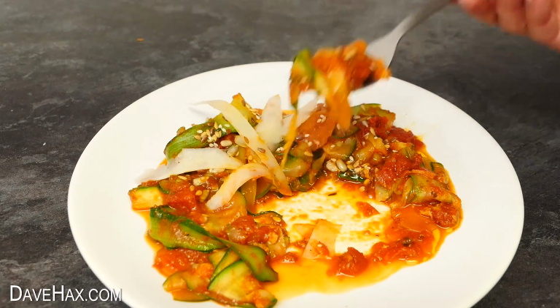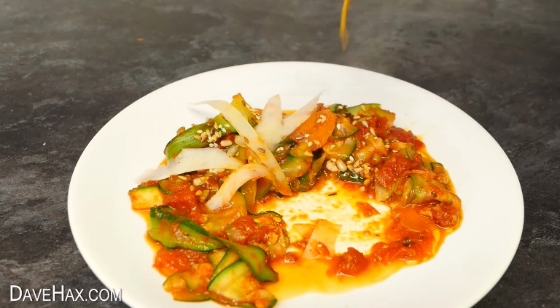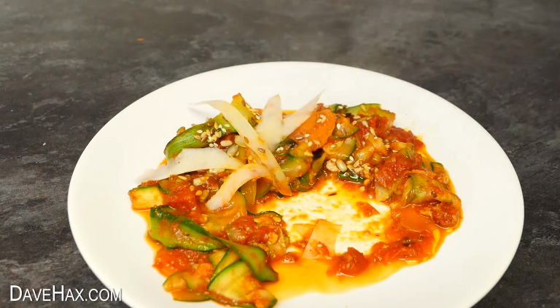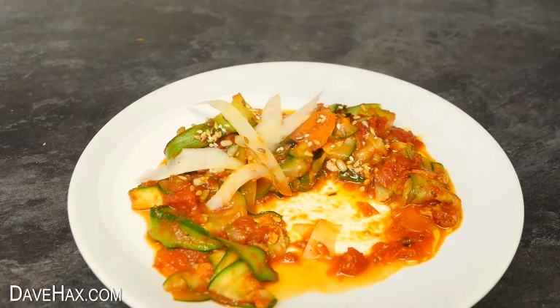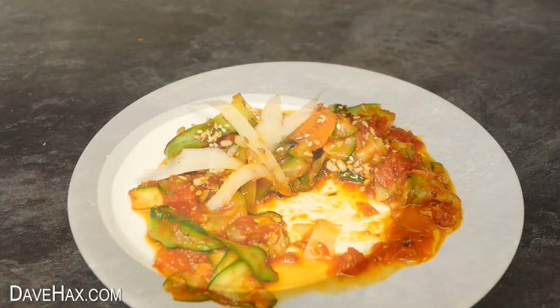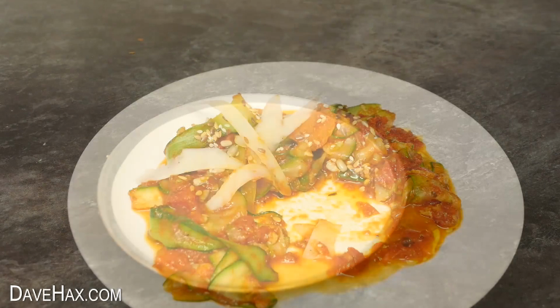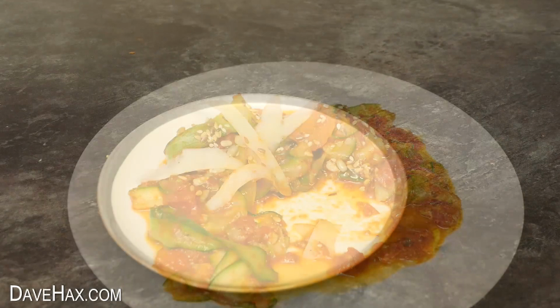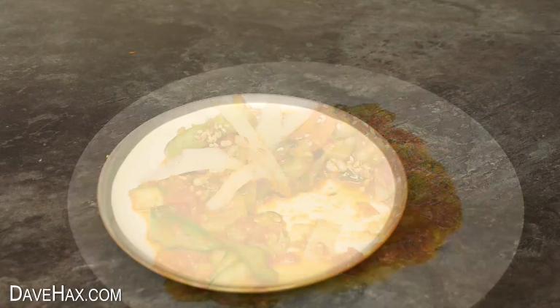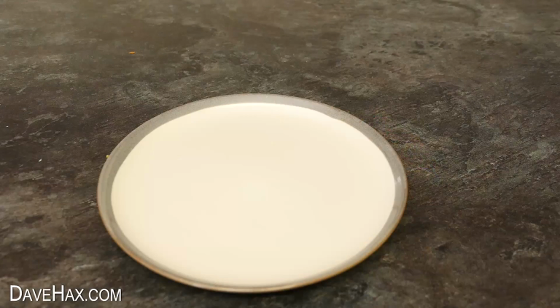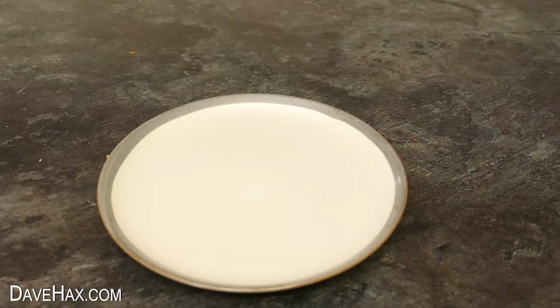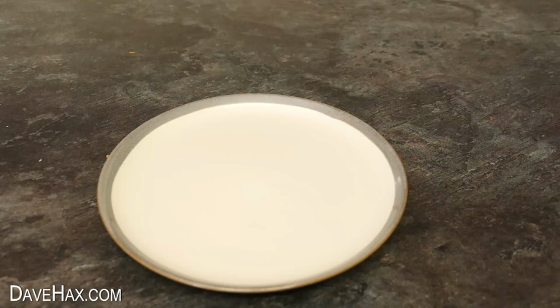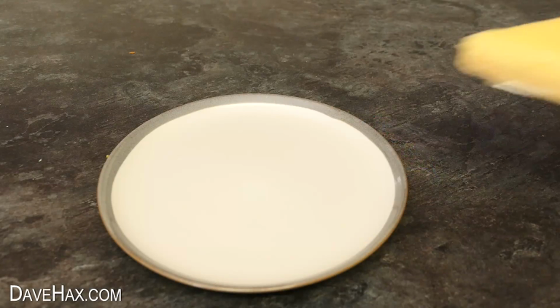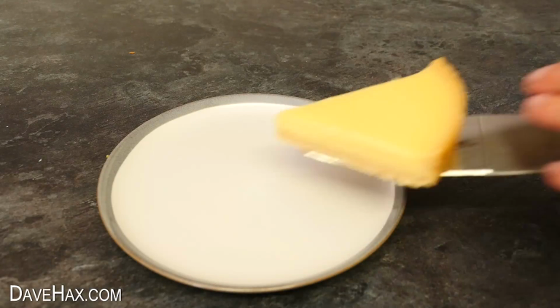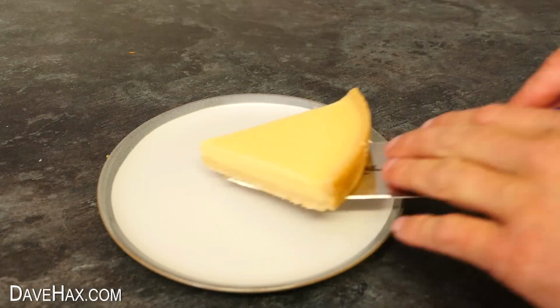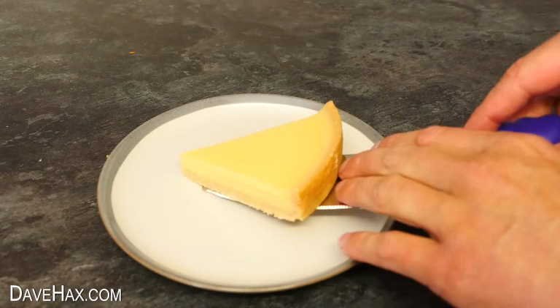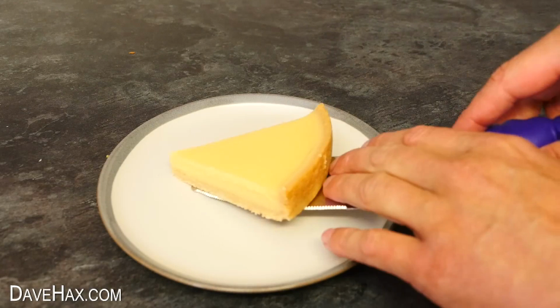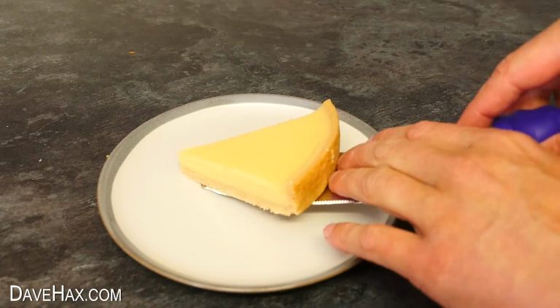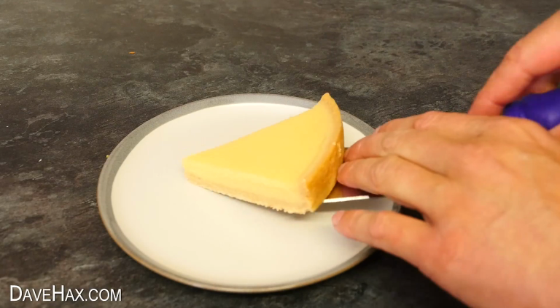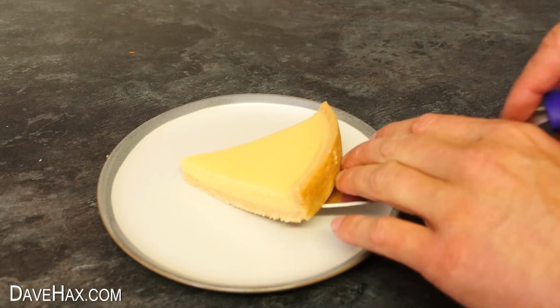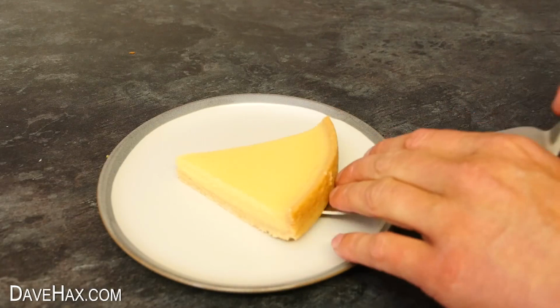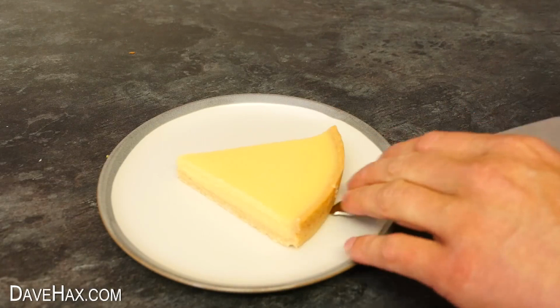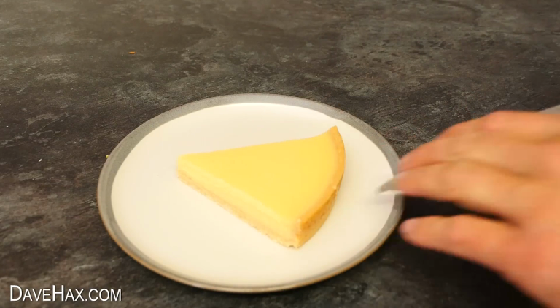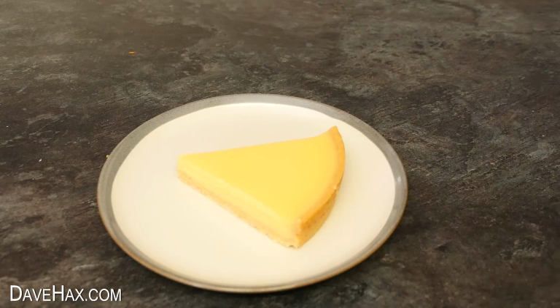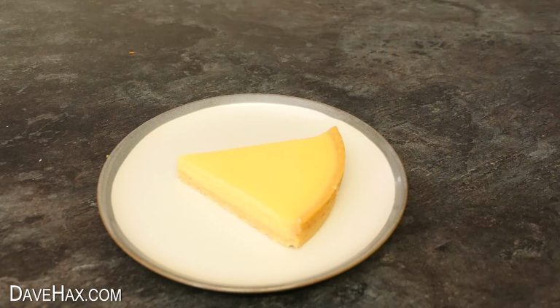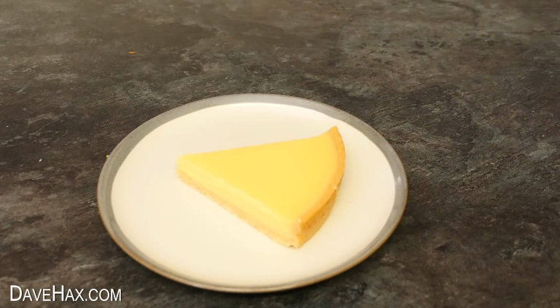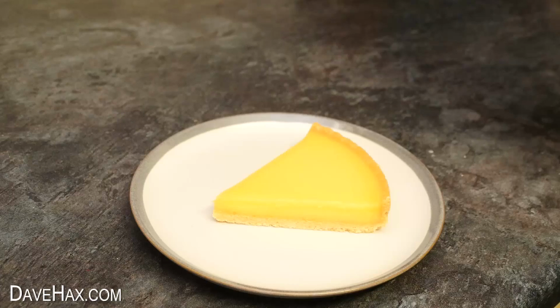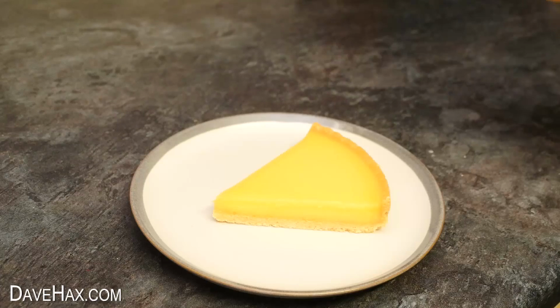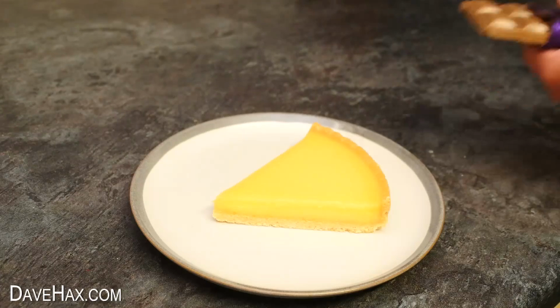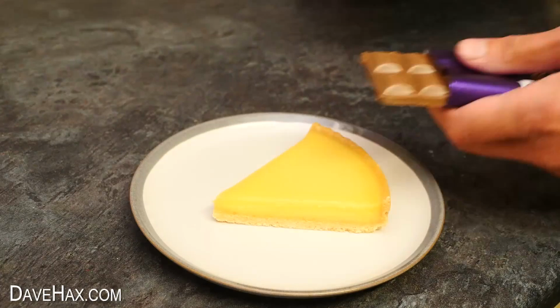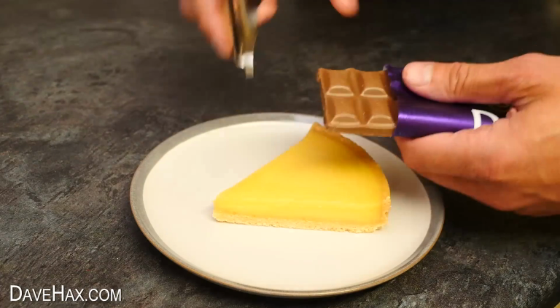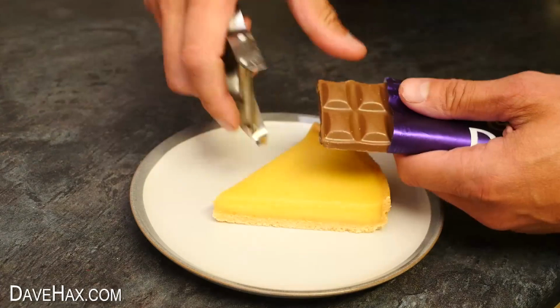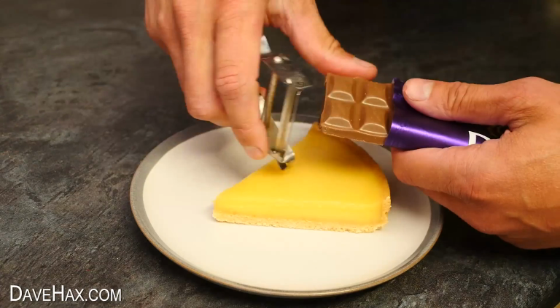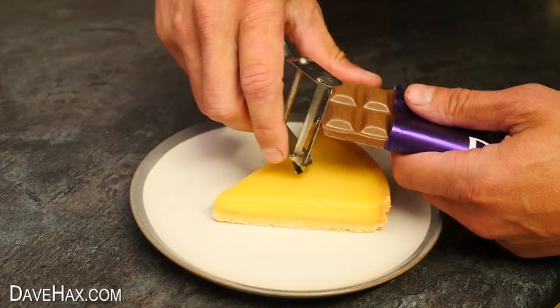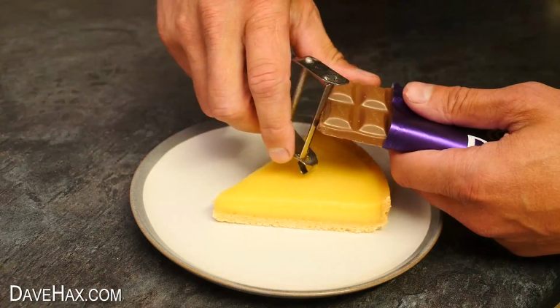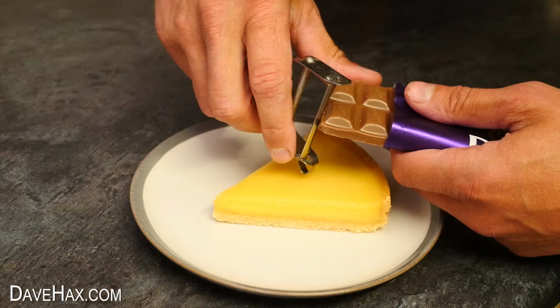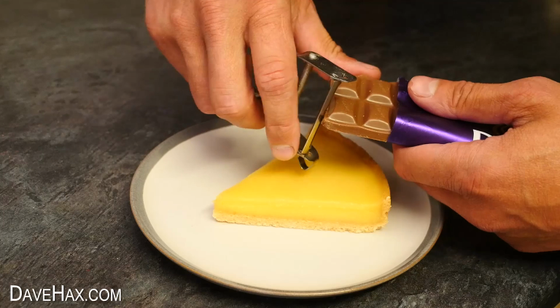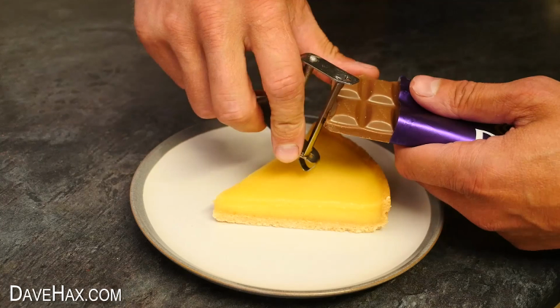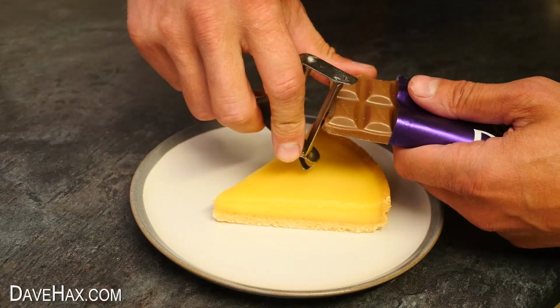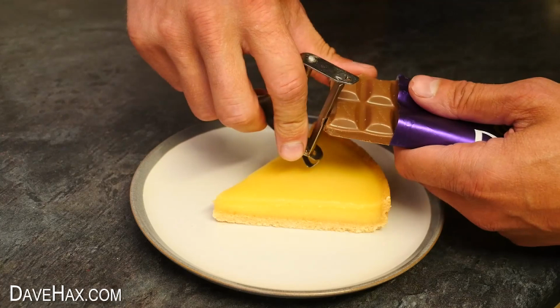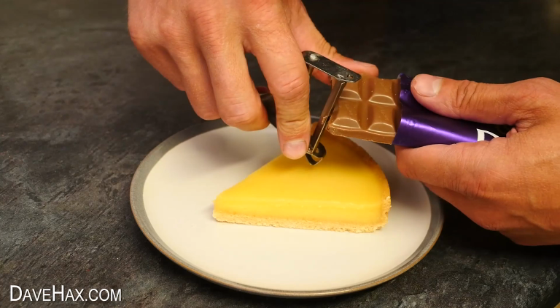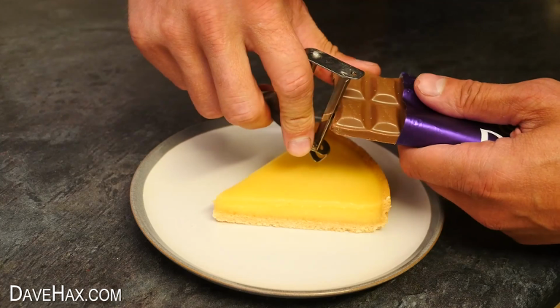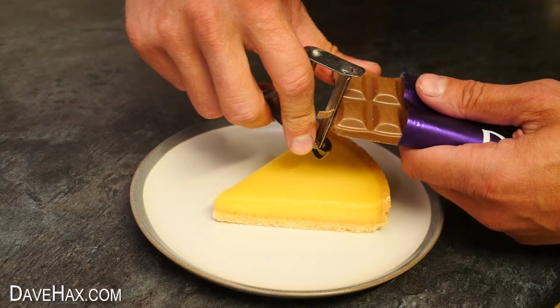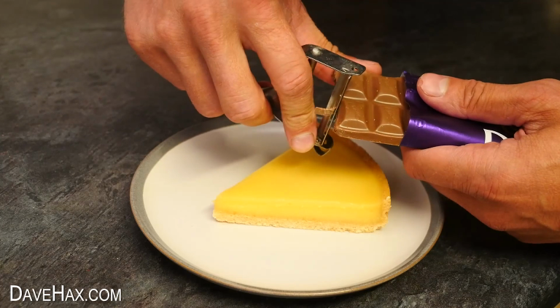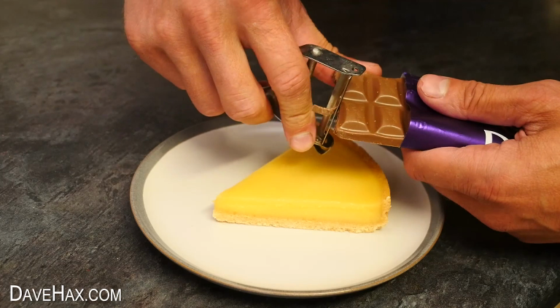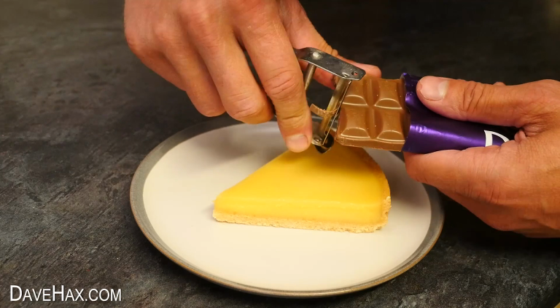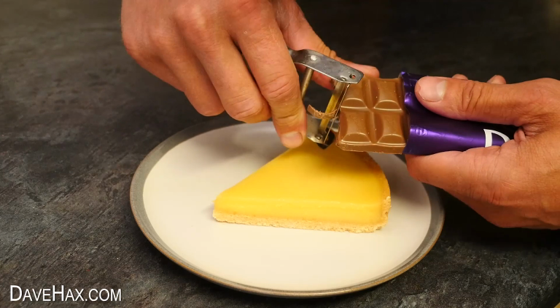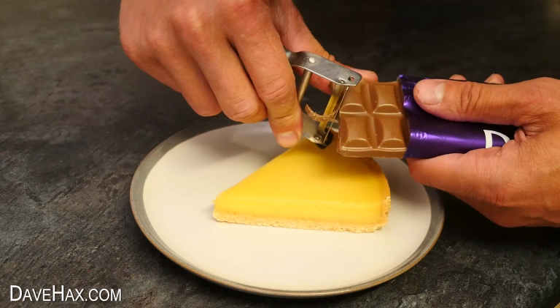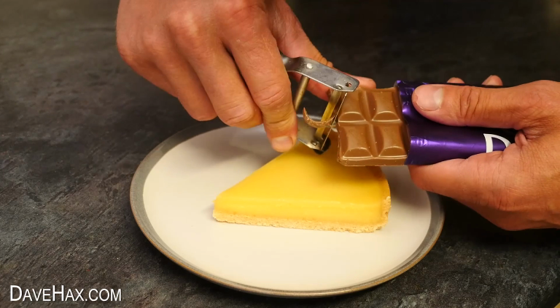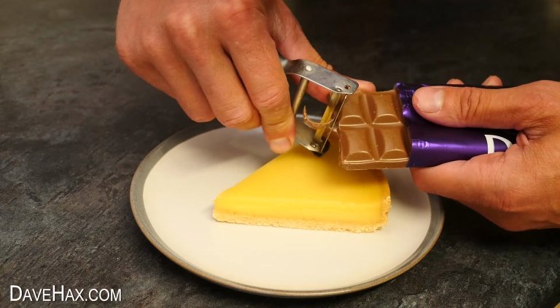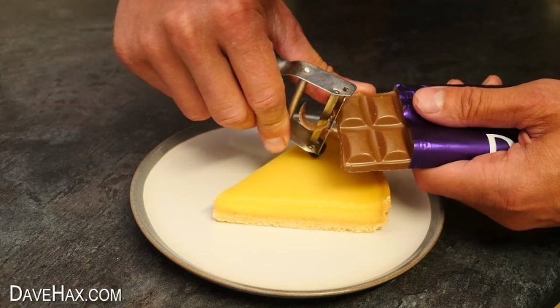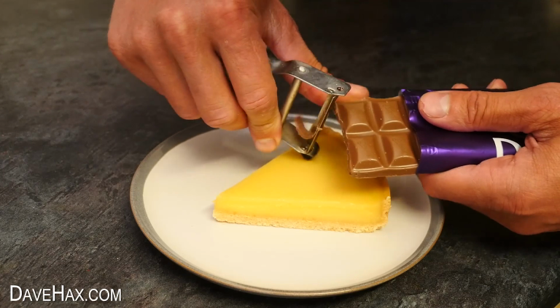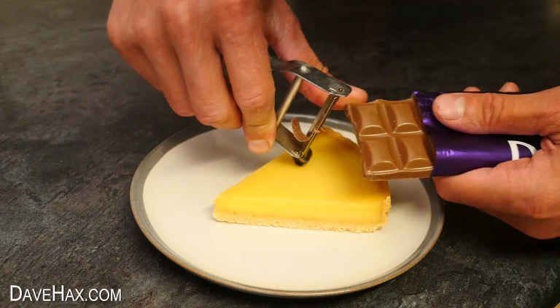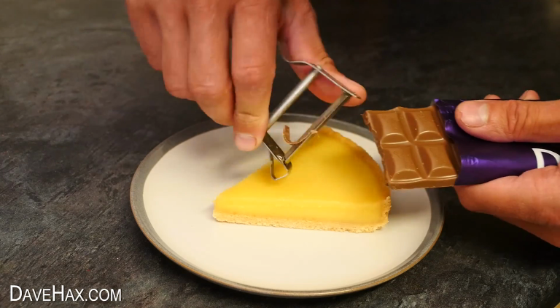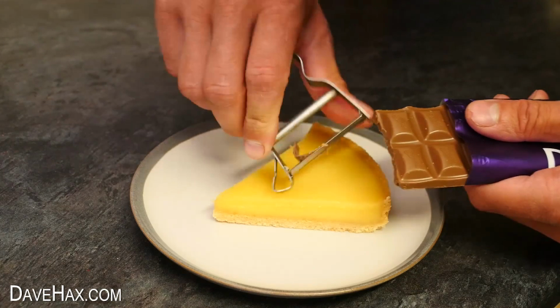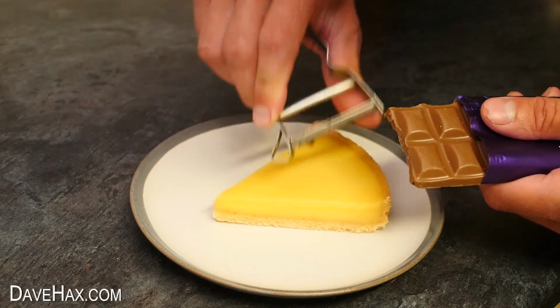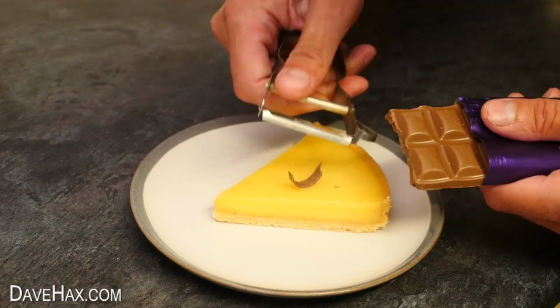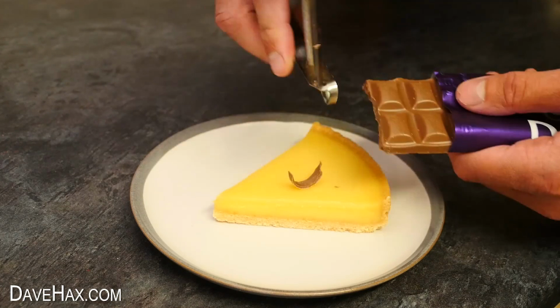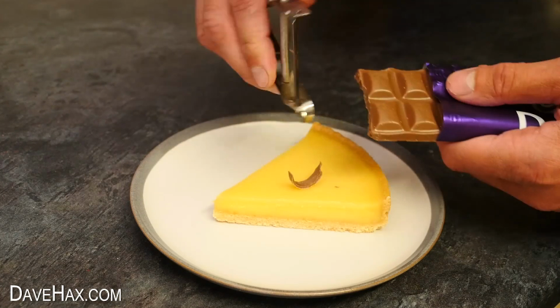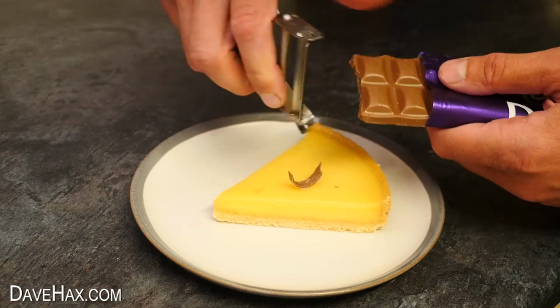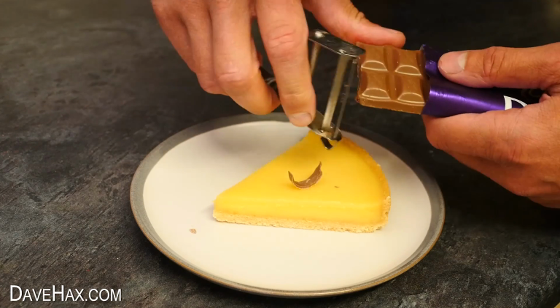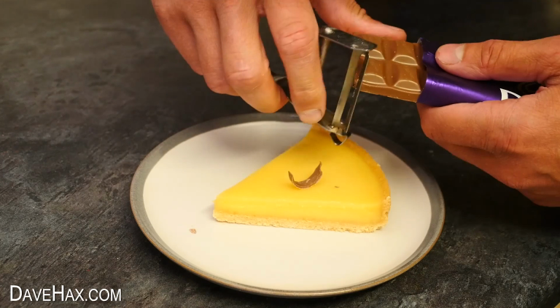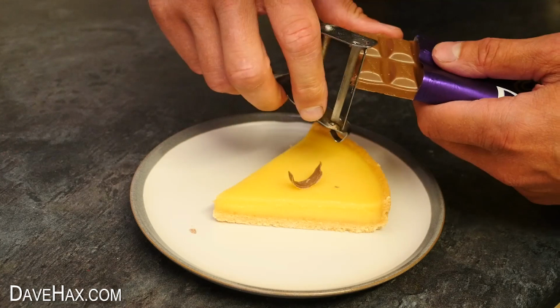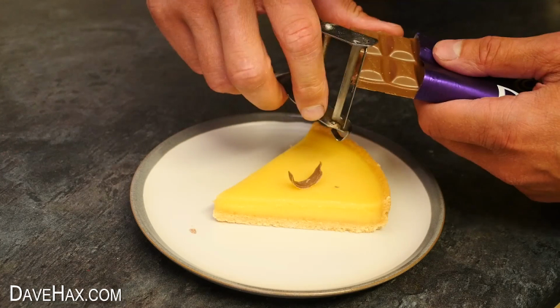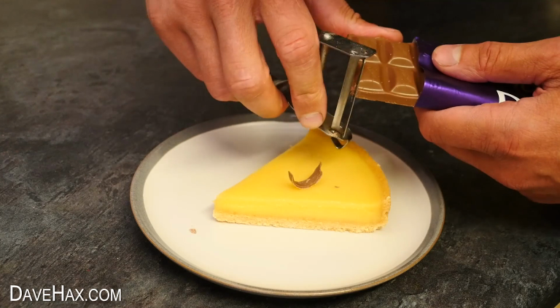And if you're serving some dessert, you can take some slightly warm chocolate and use your peeler to make your own shavings.